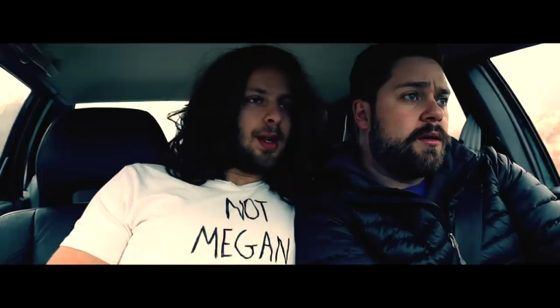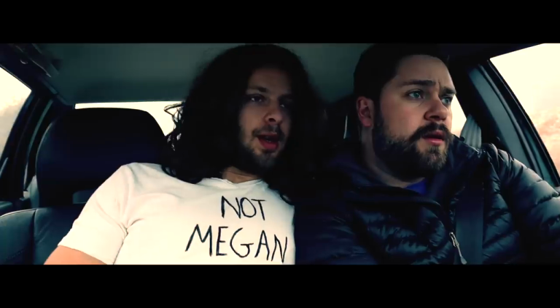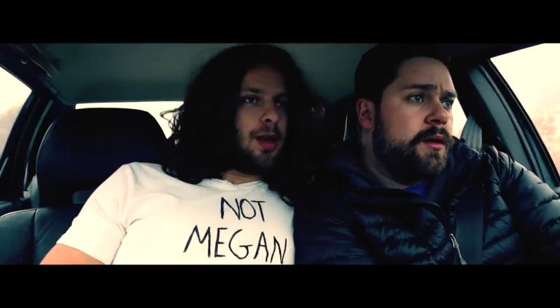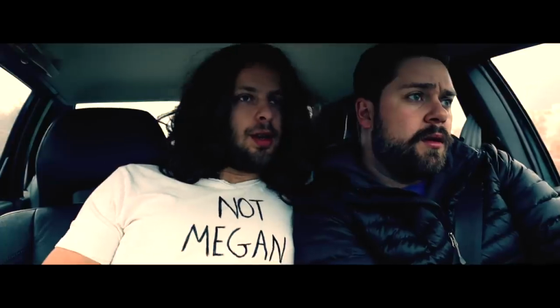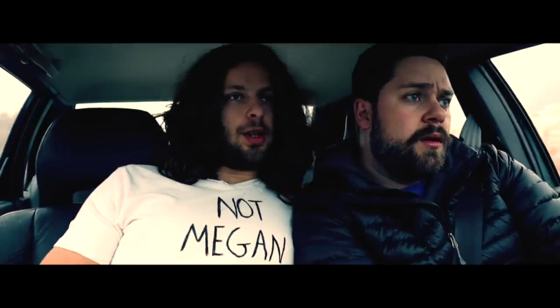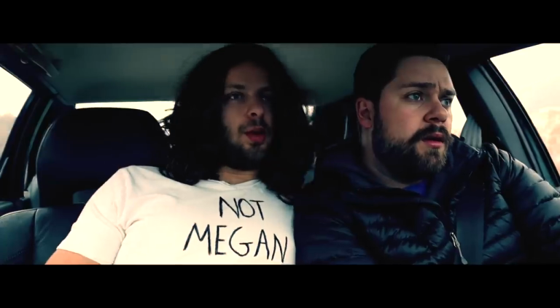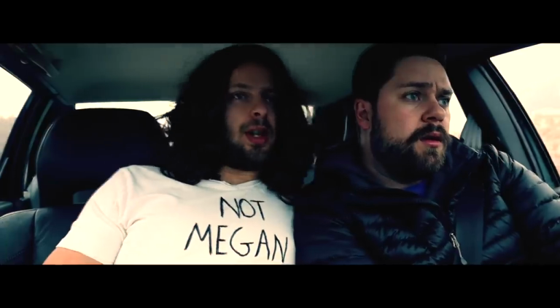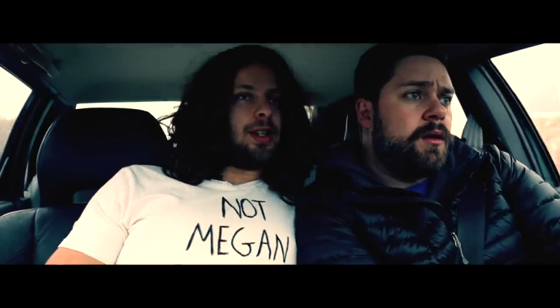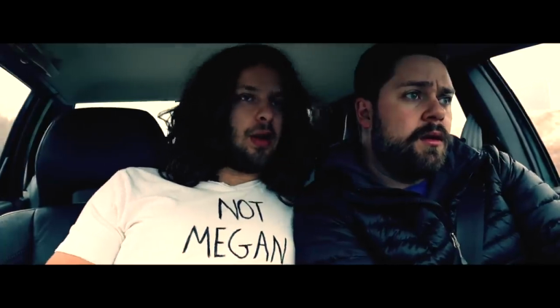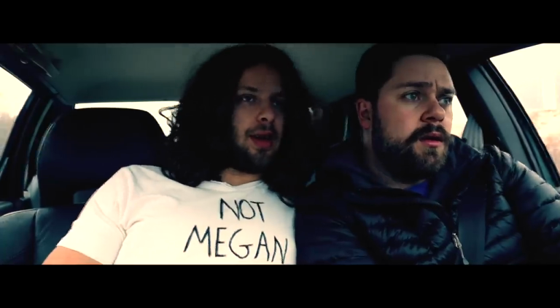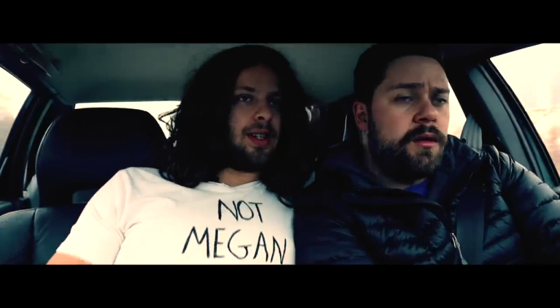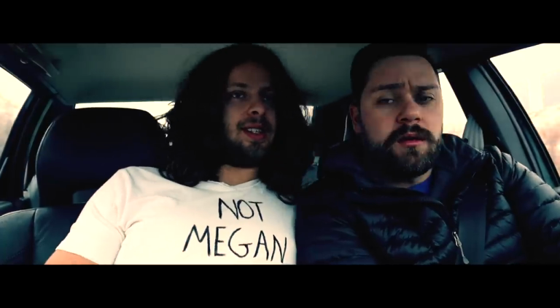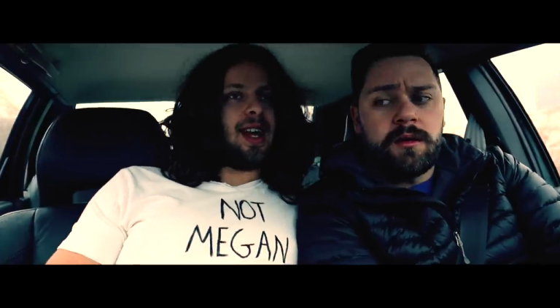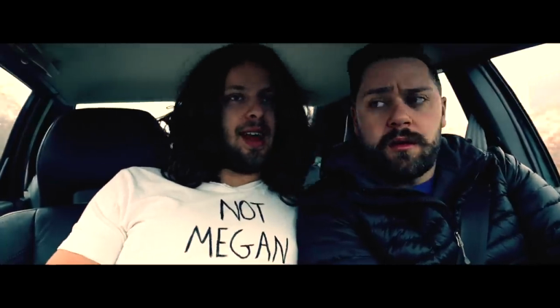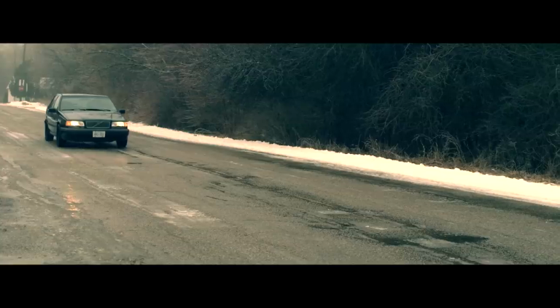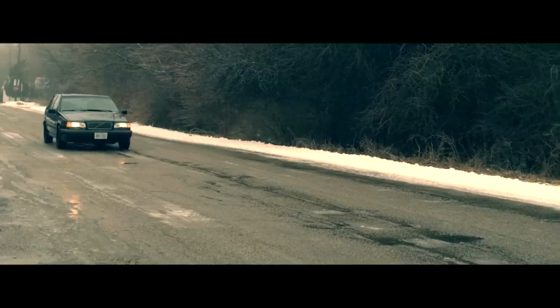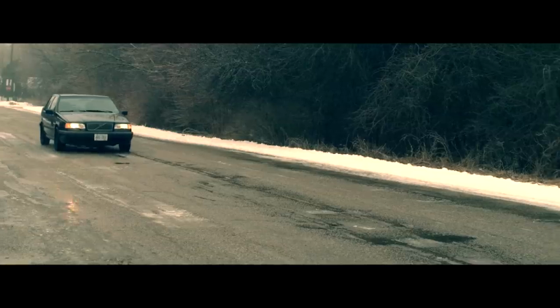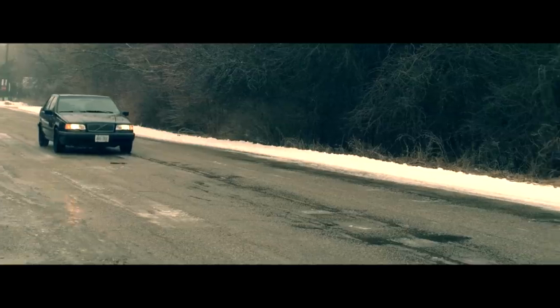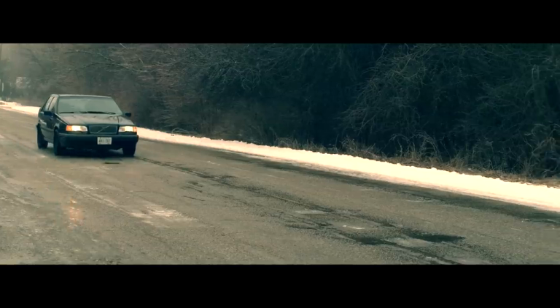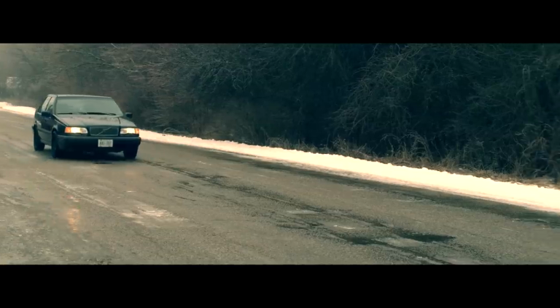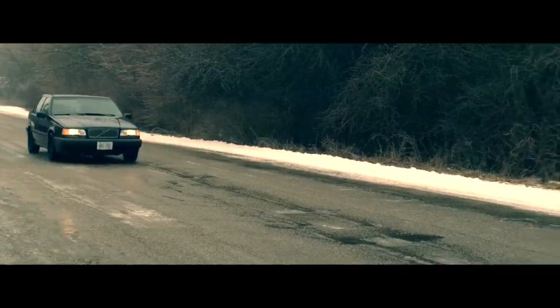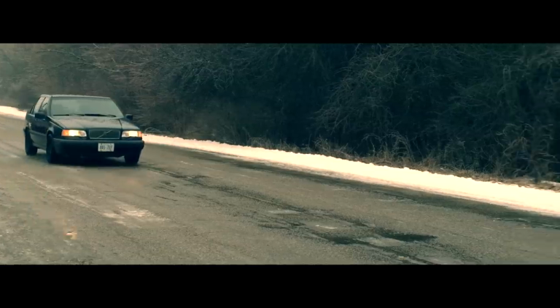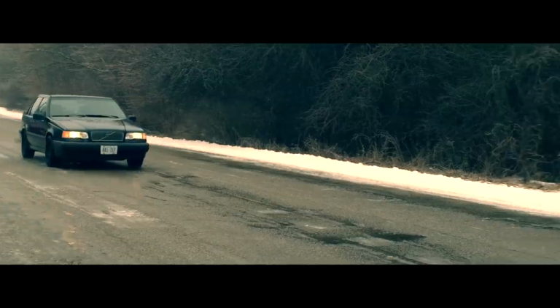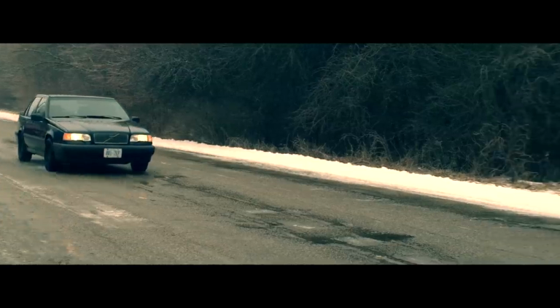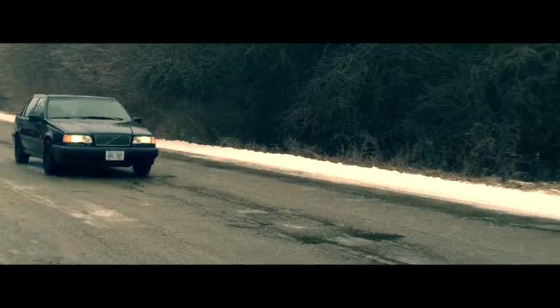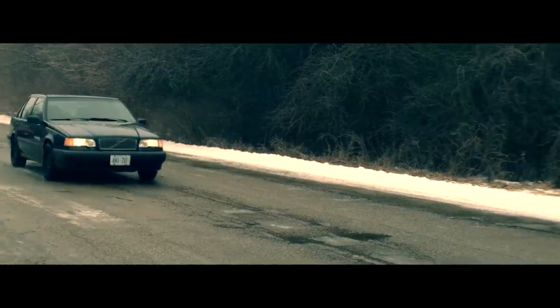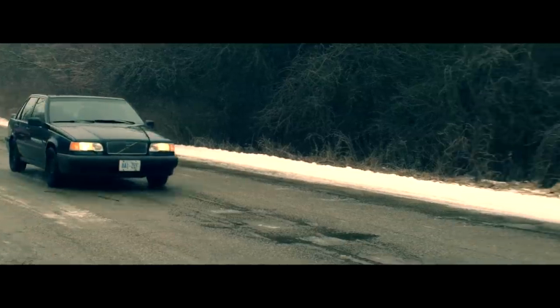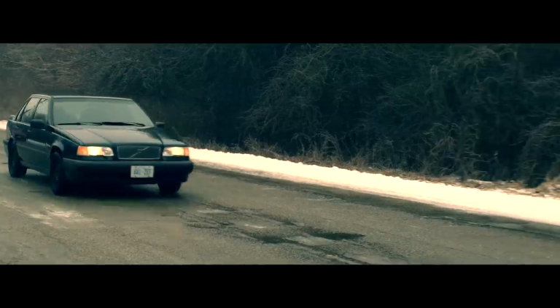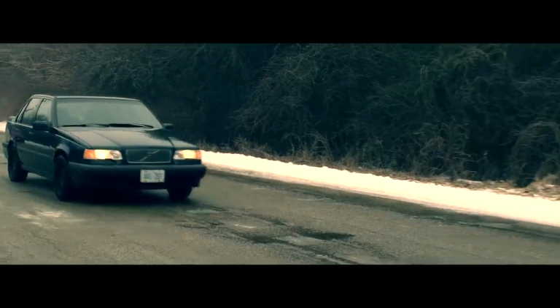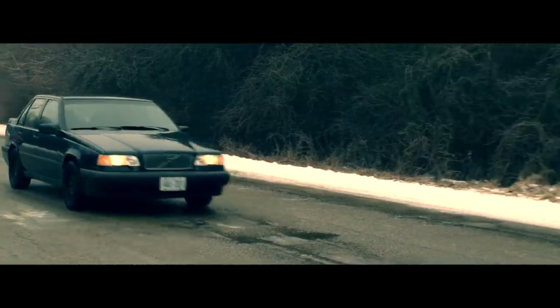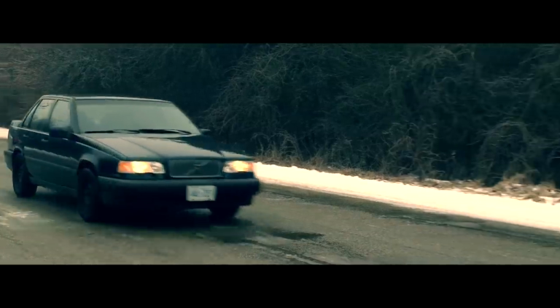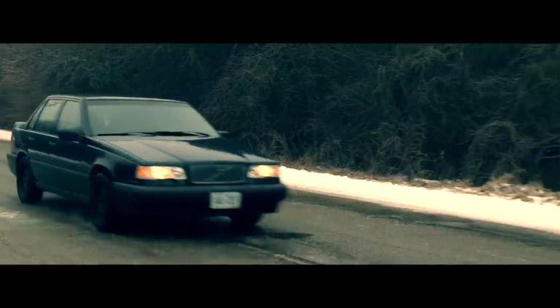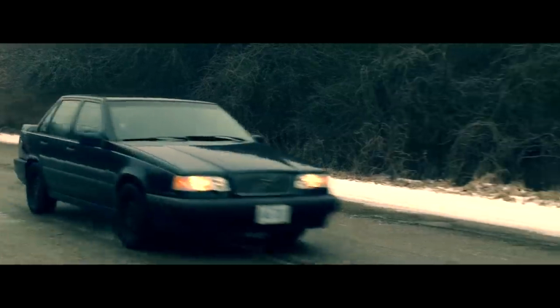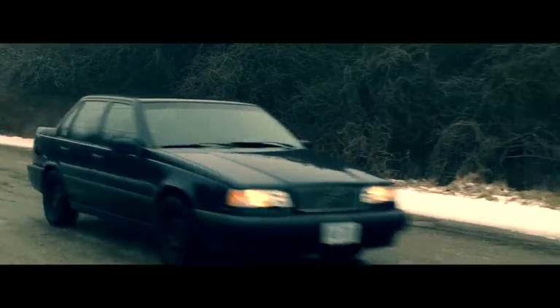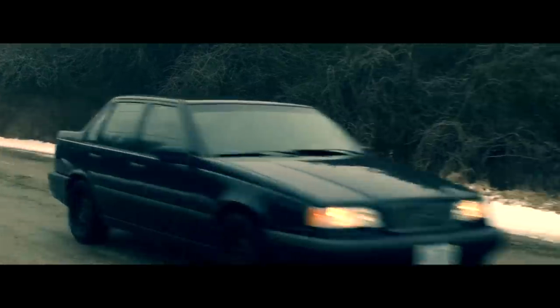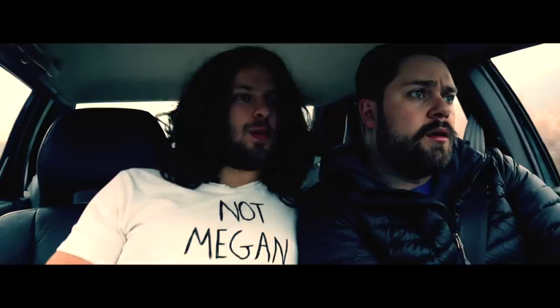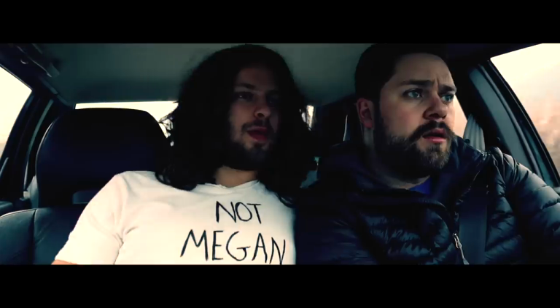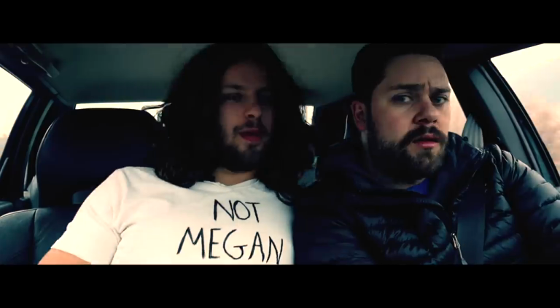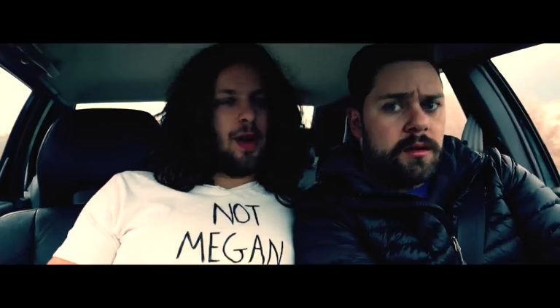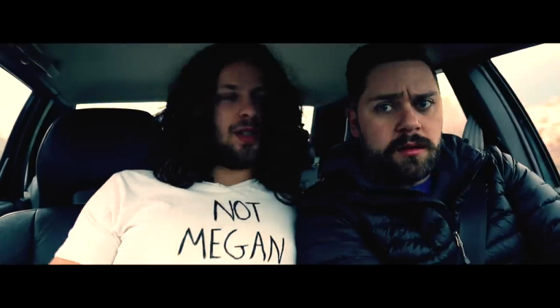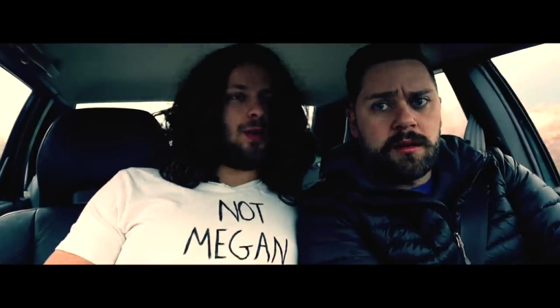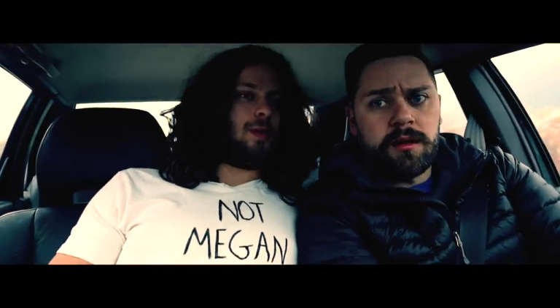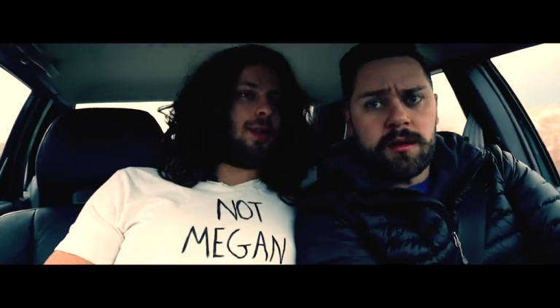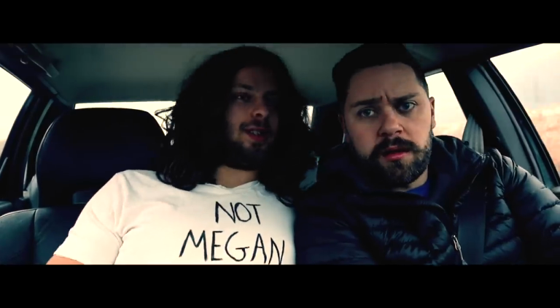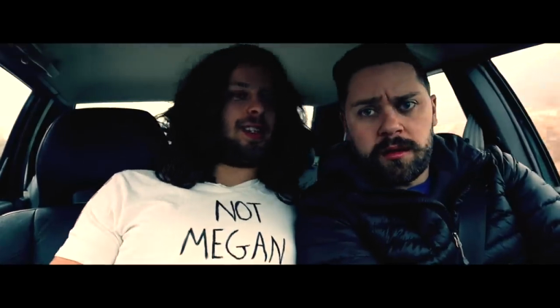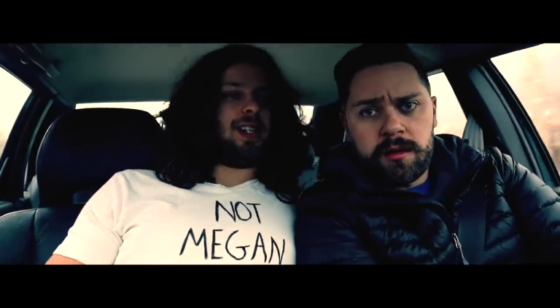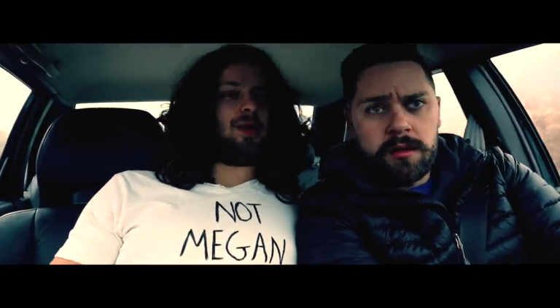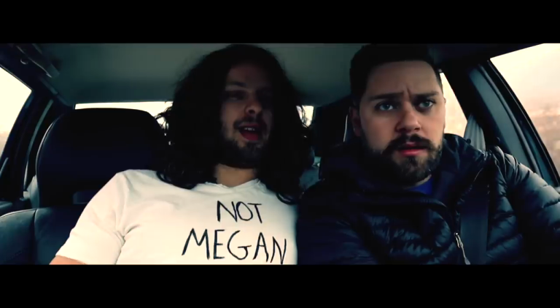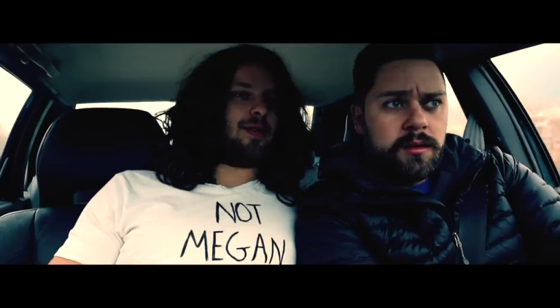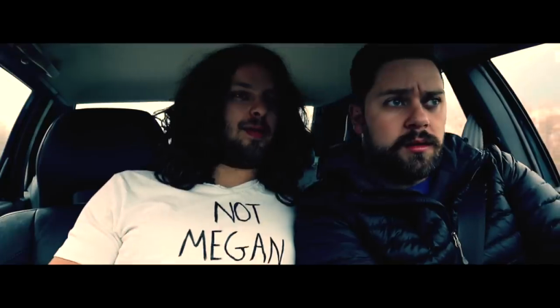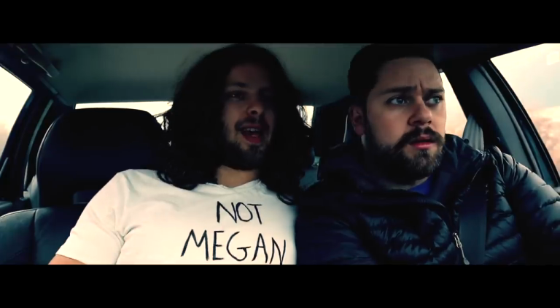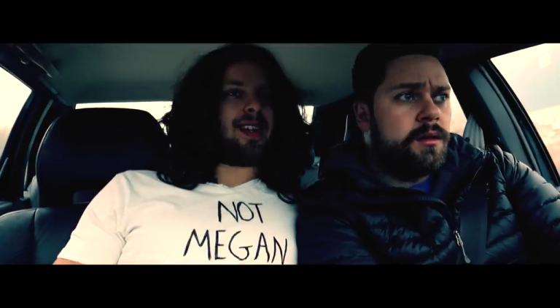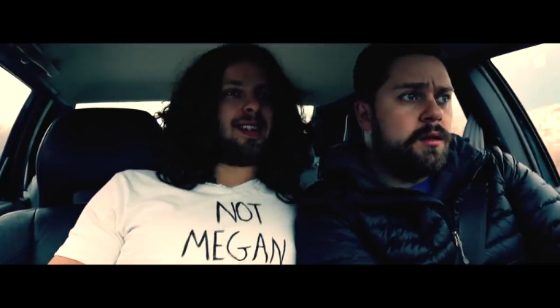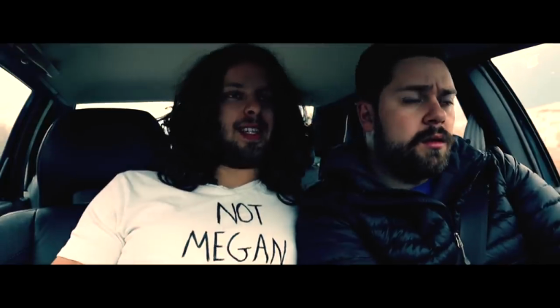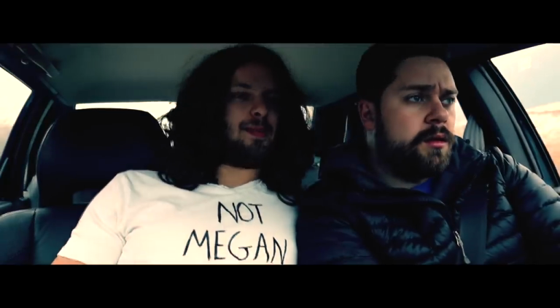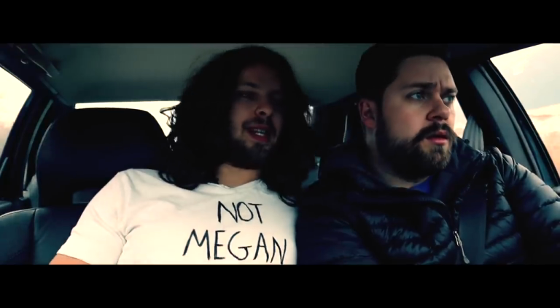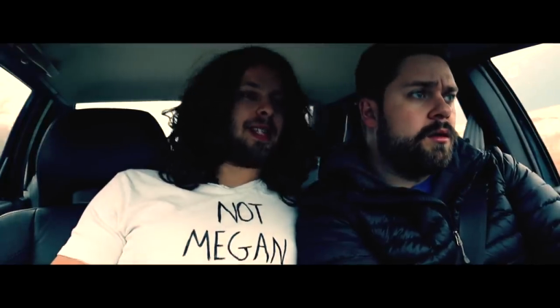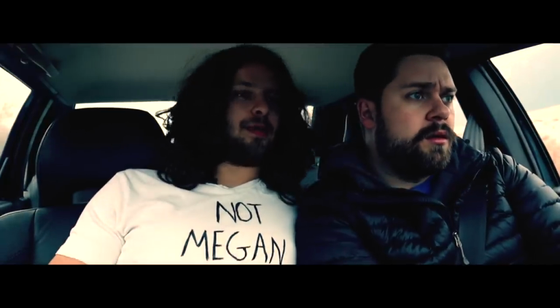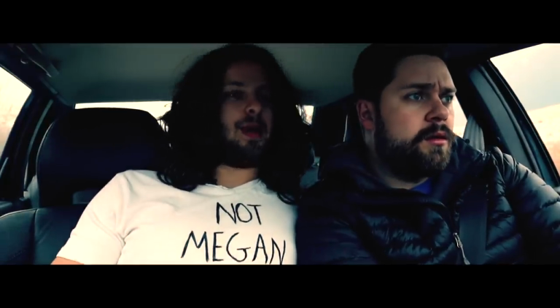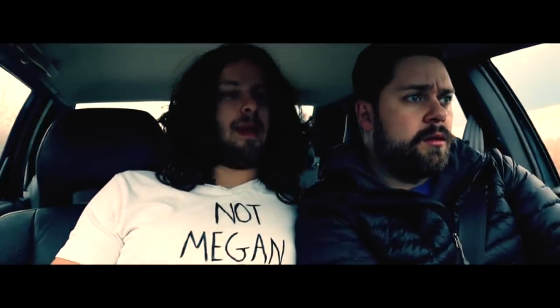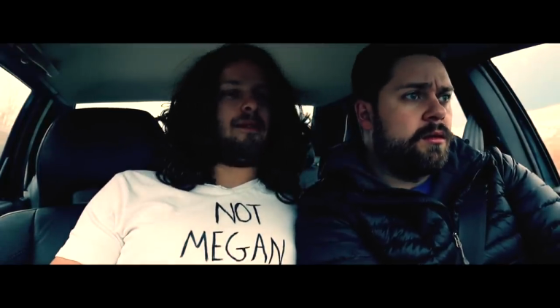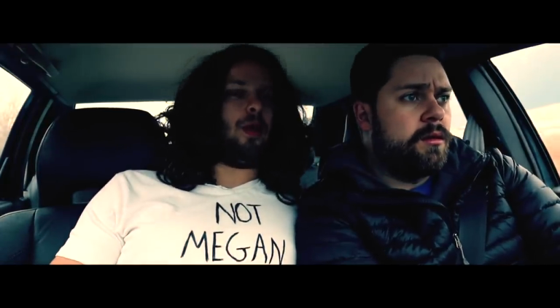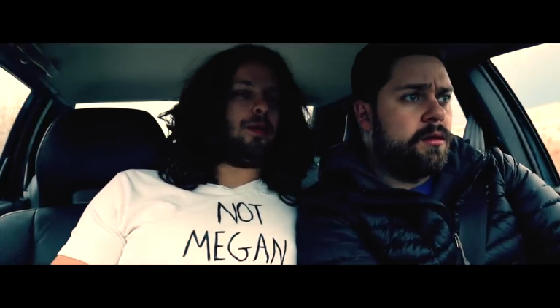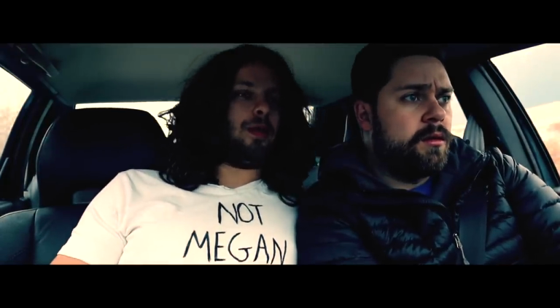You know what I don't understand? Why, if he's supposed to be this super advanced robot, does he transform back into this piece of crap Volvo?